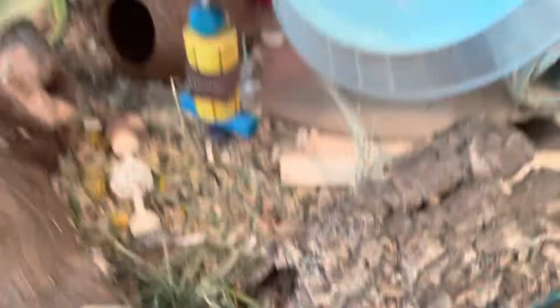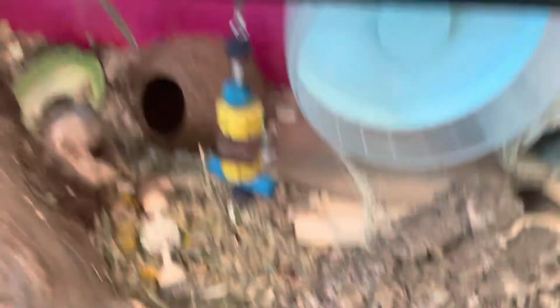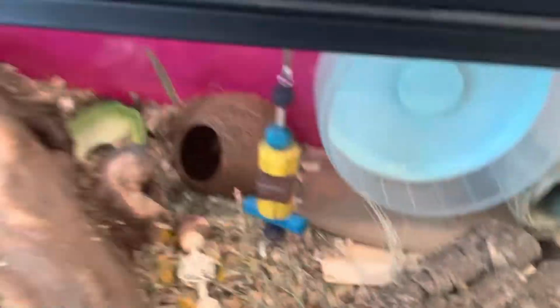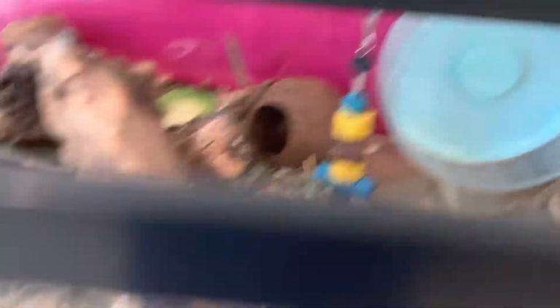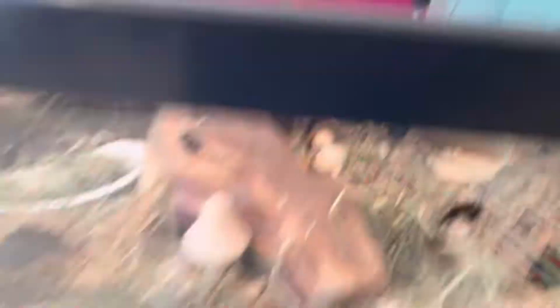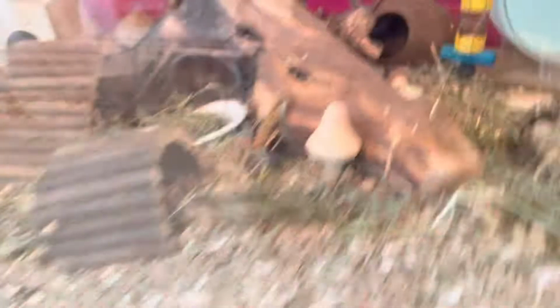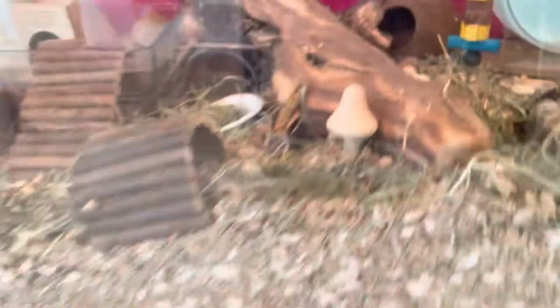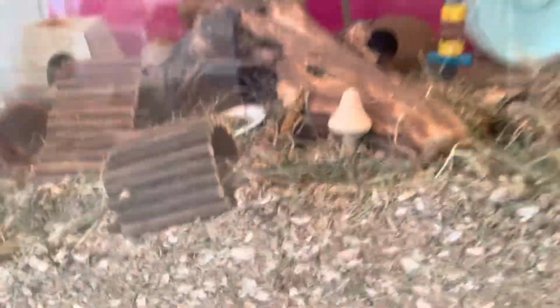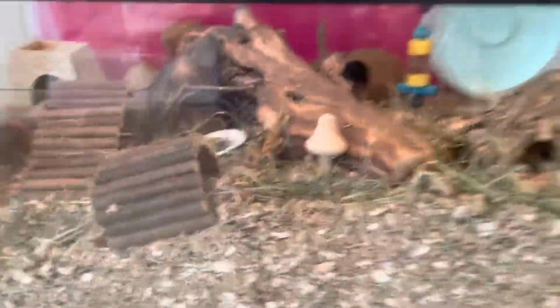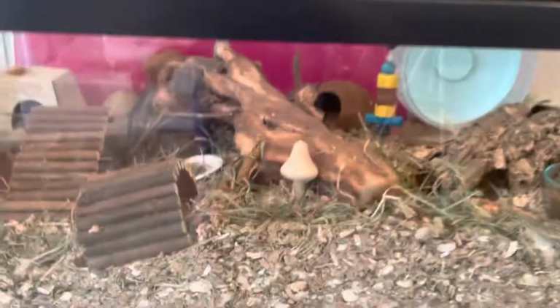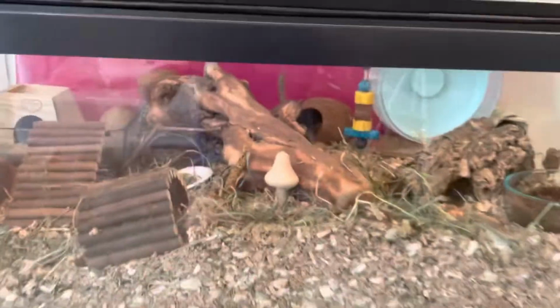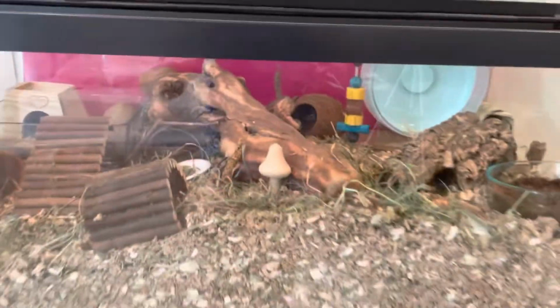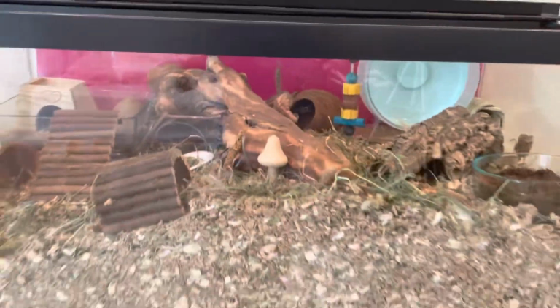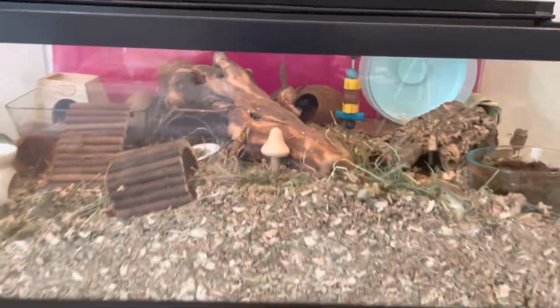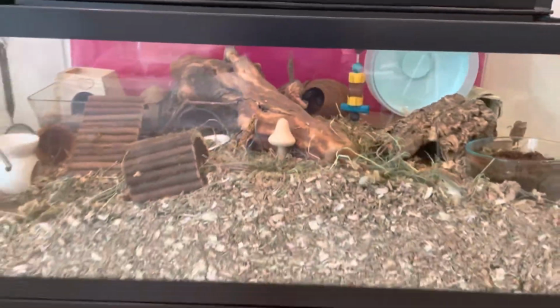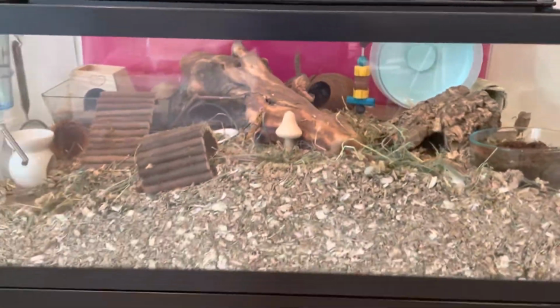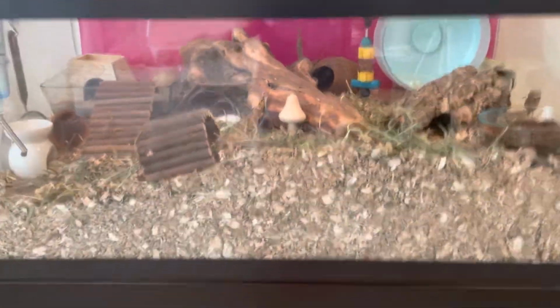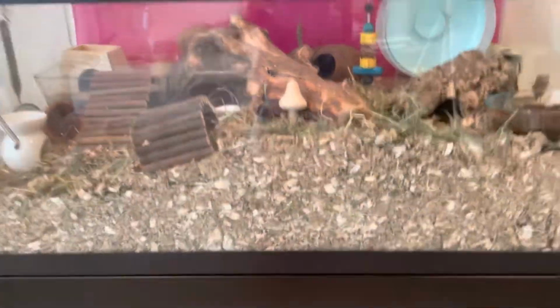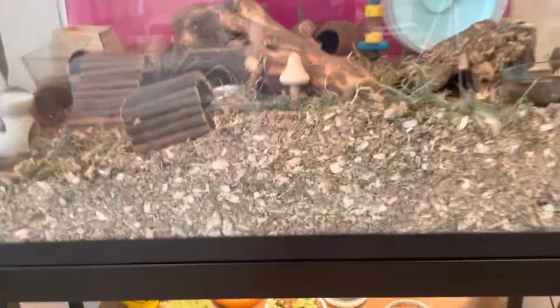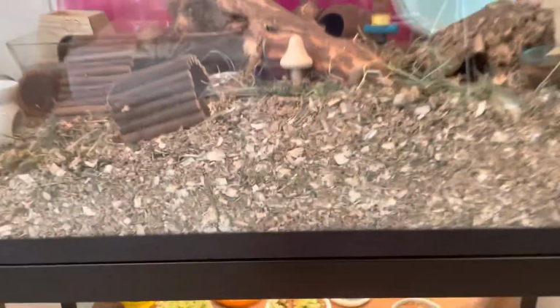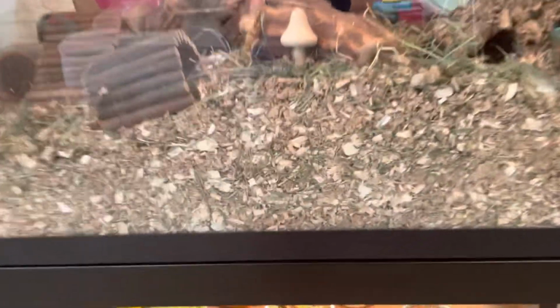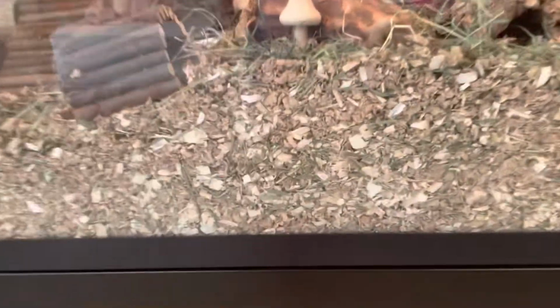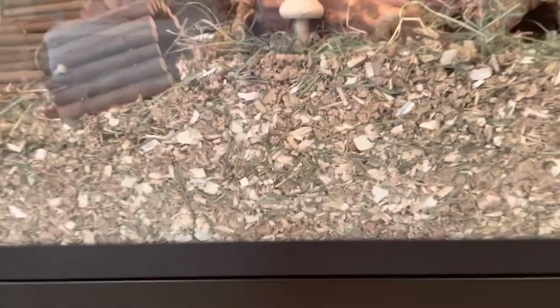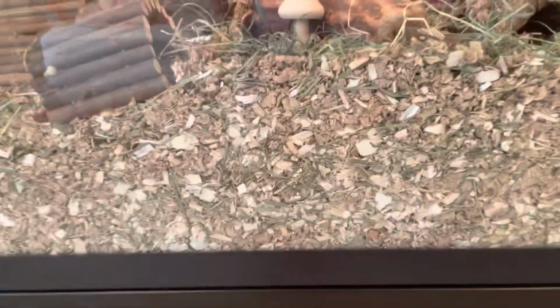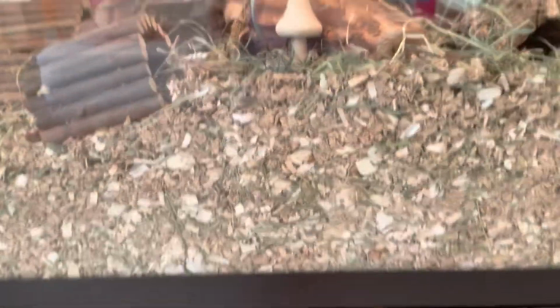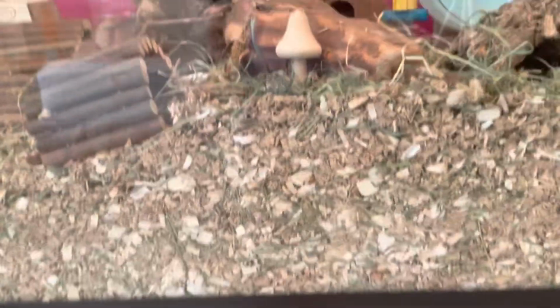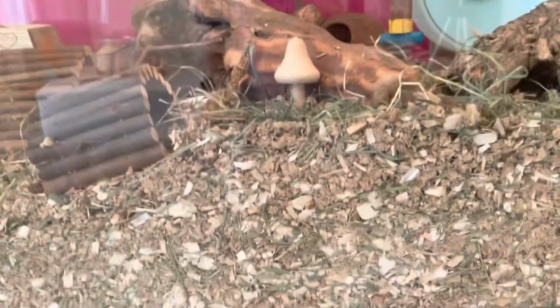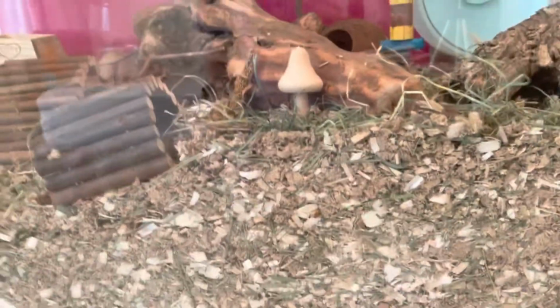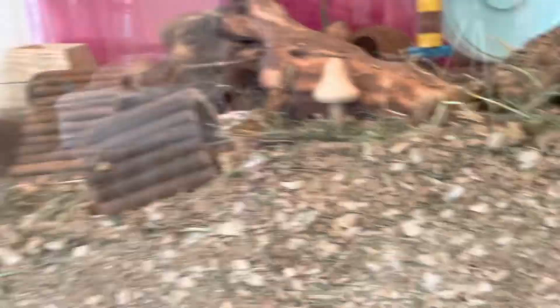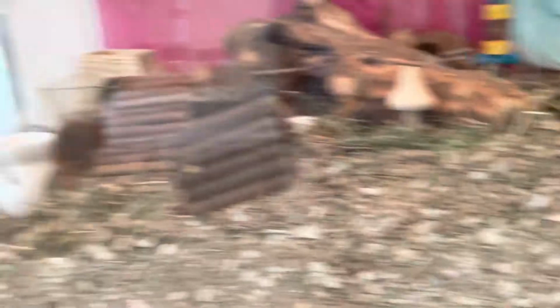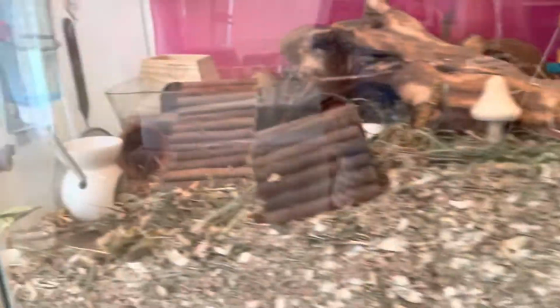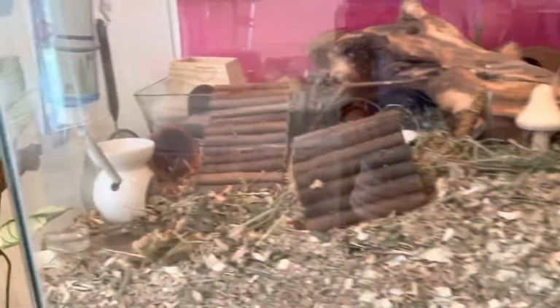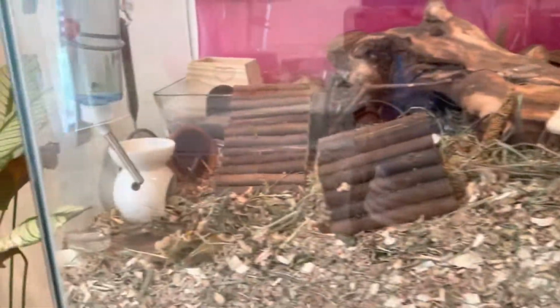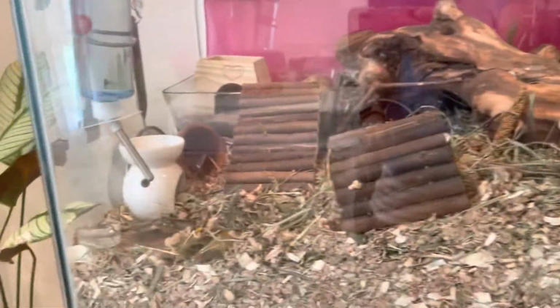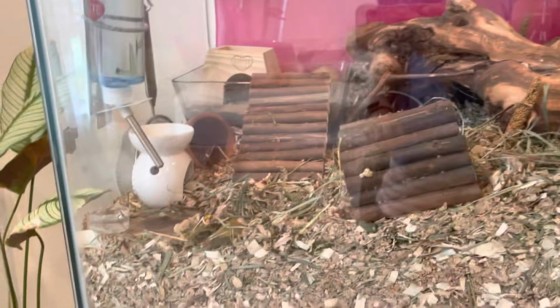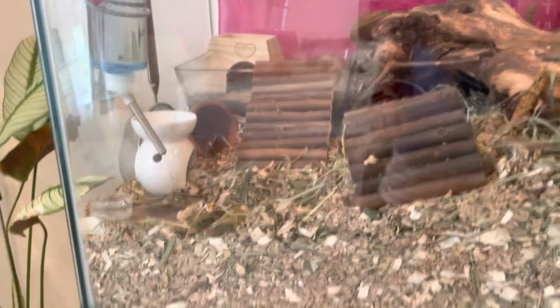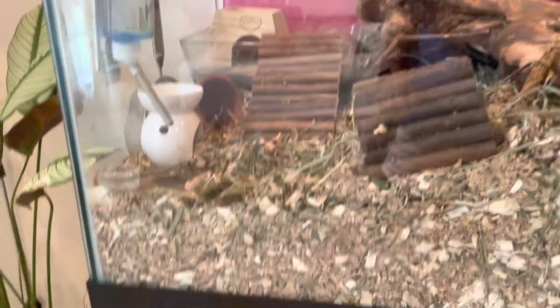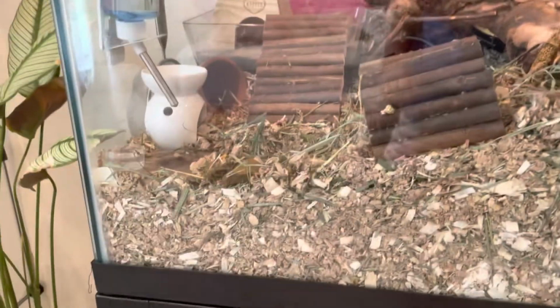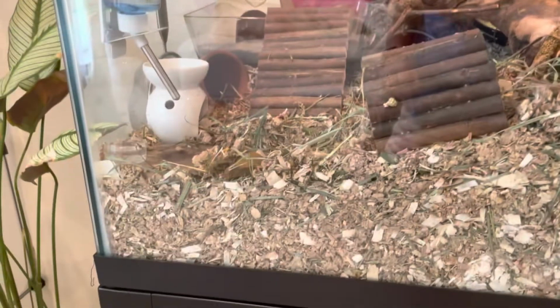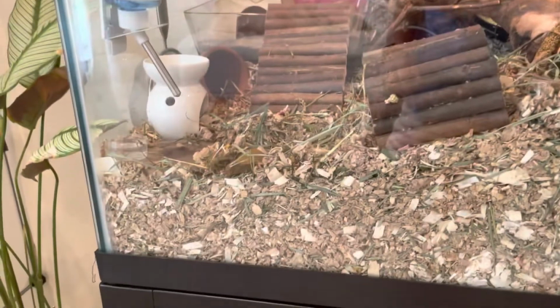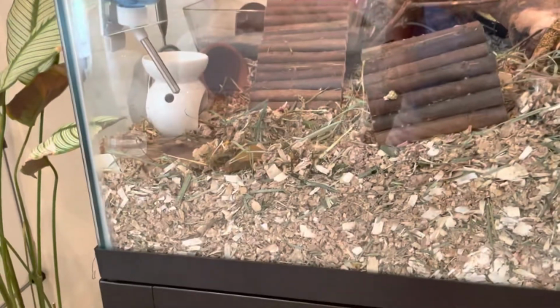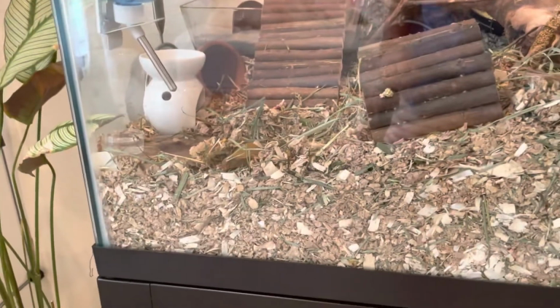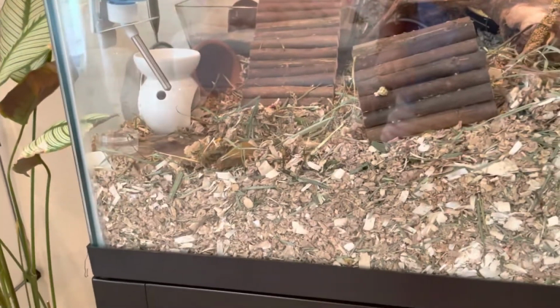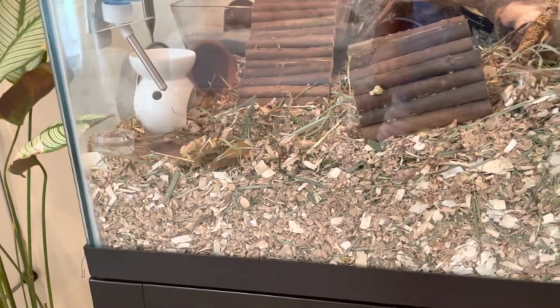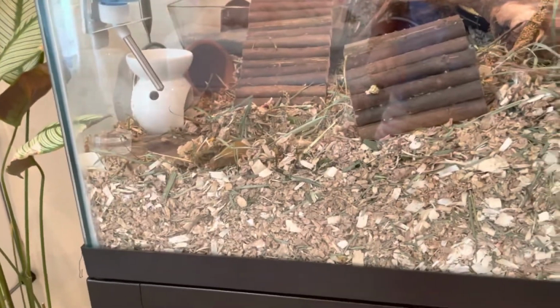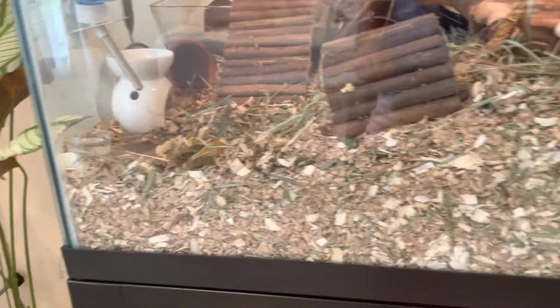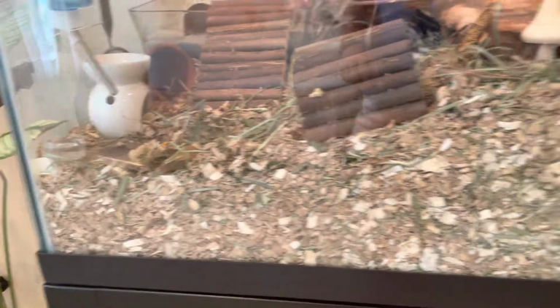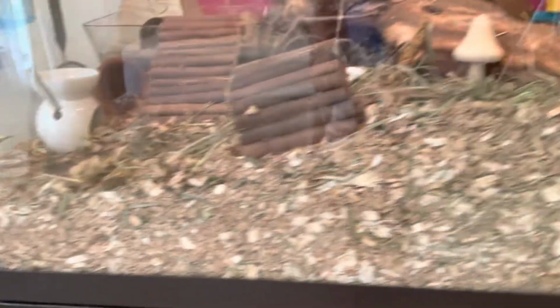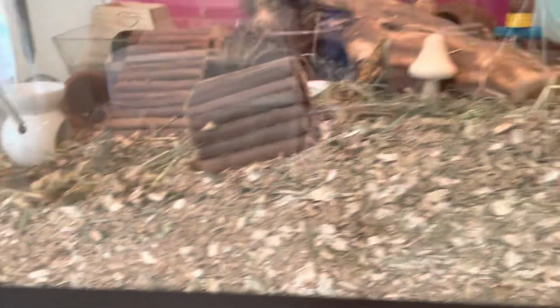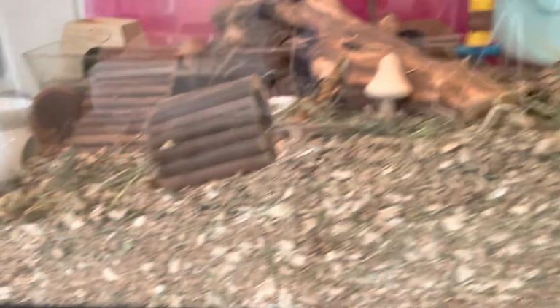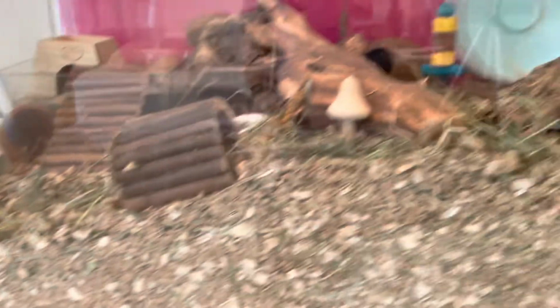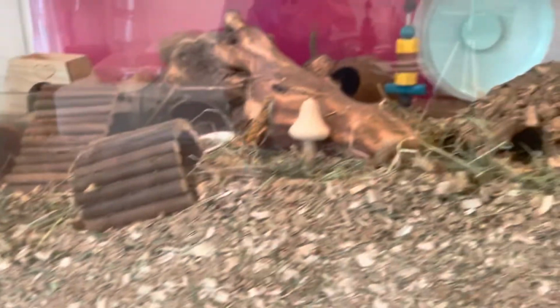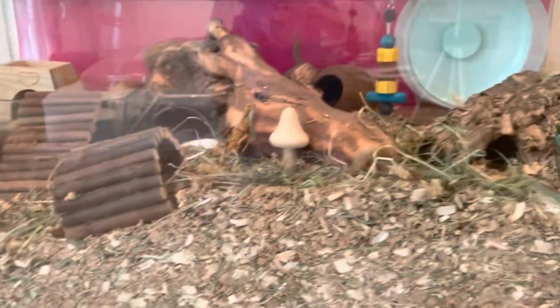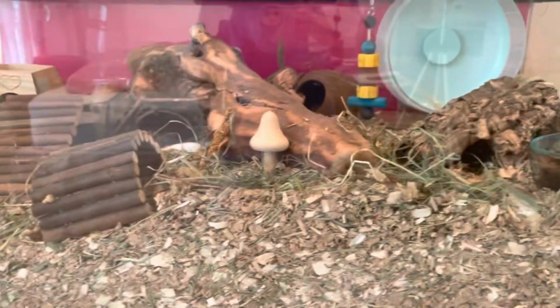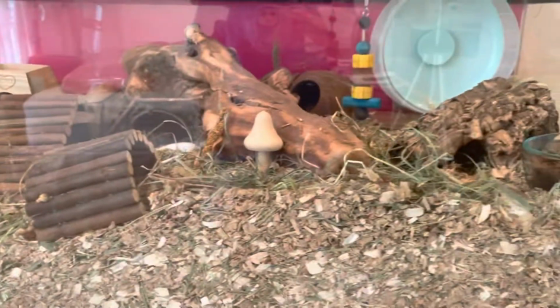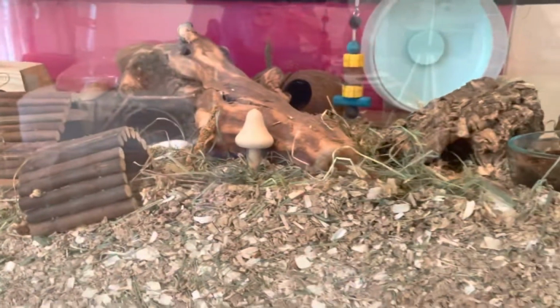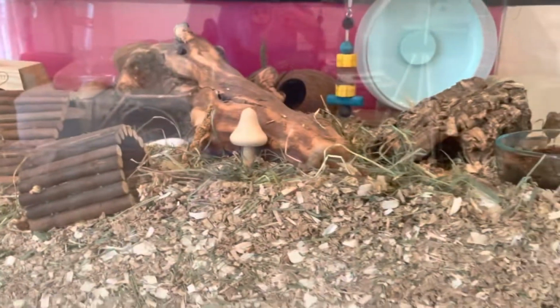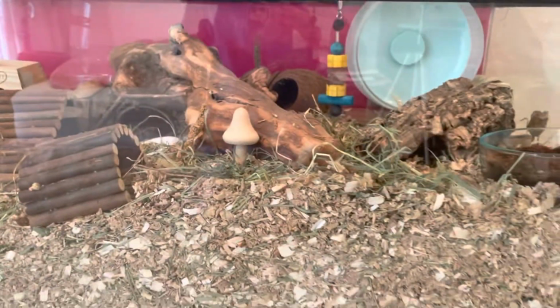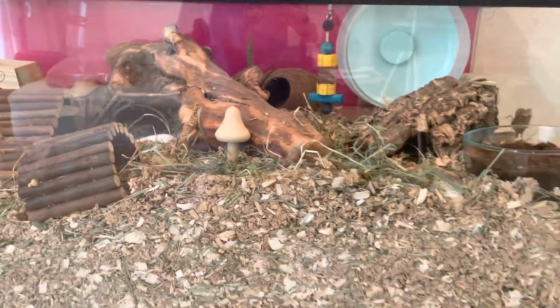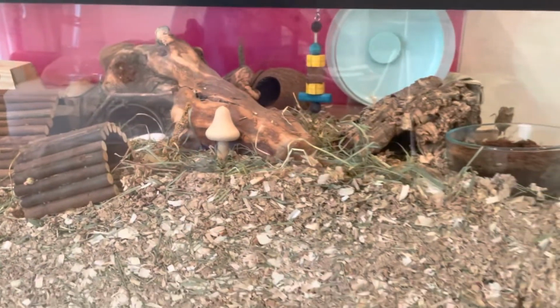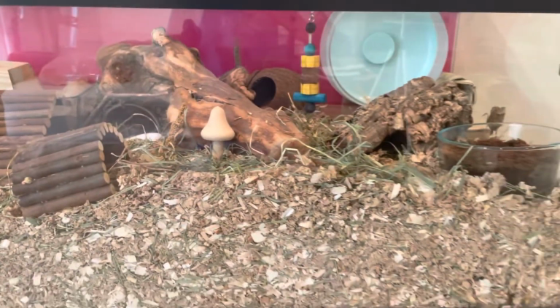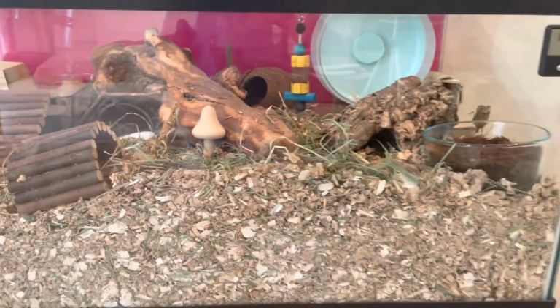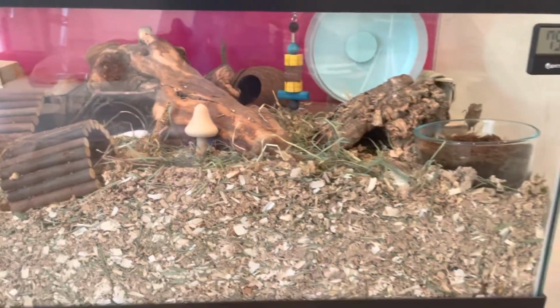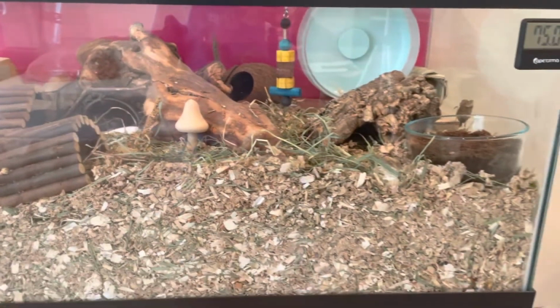That is the setup. And then I do have six inches of bedding over here, and a little bit more than six inches over here.